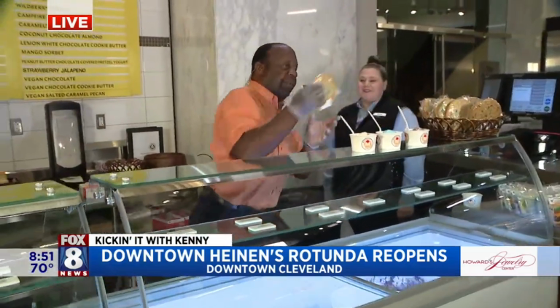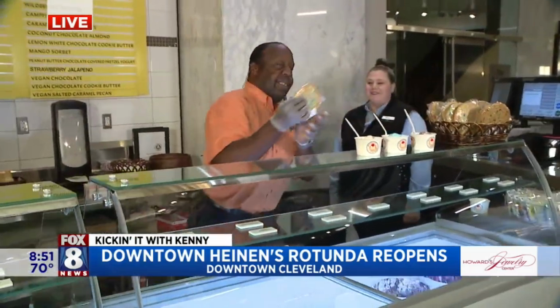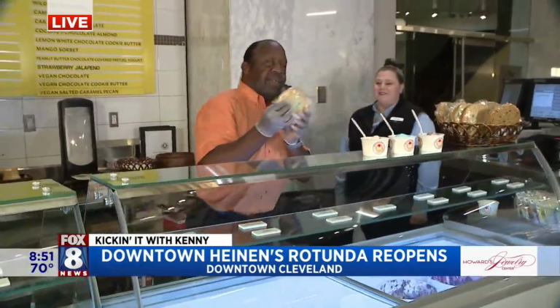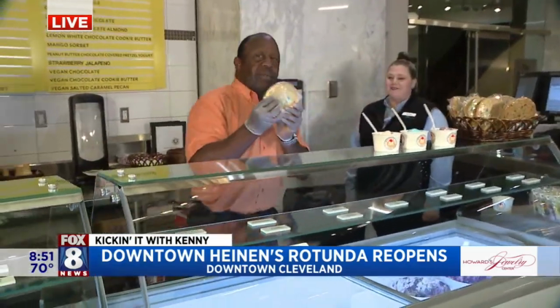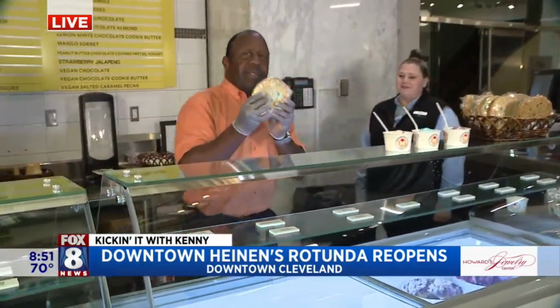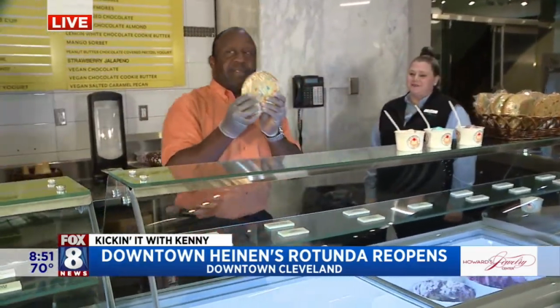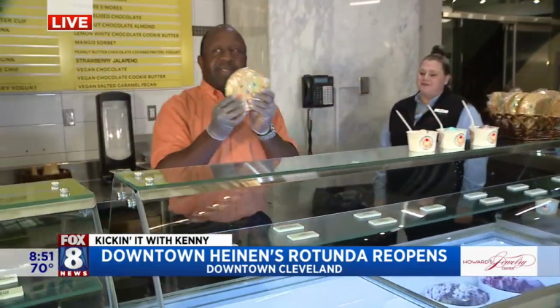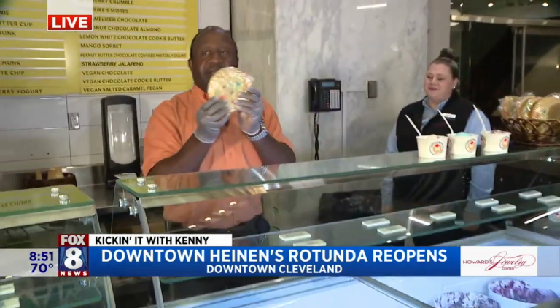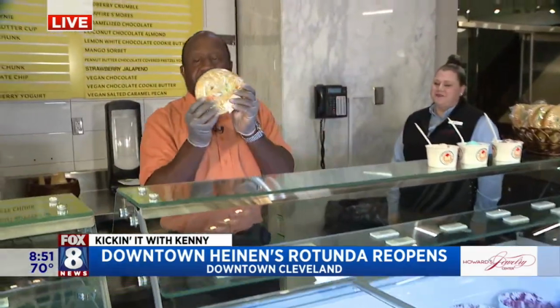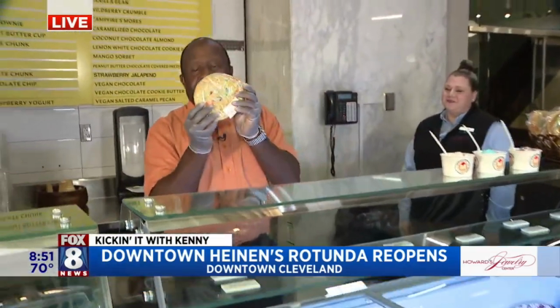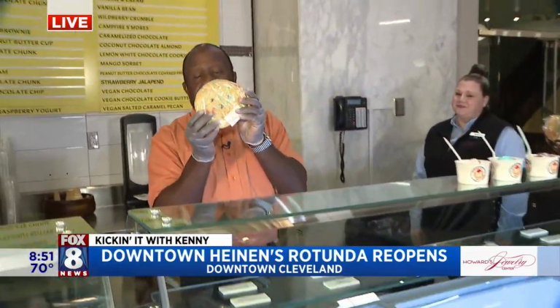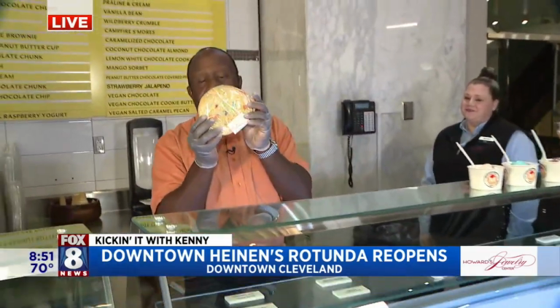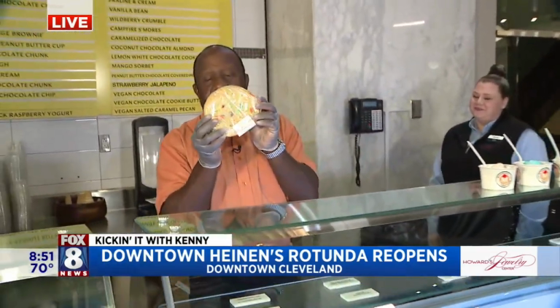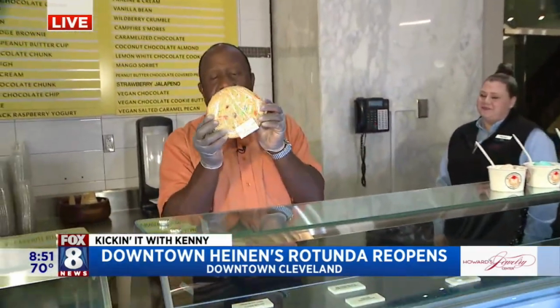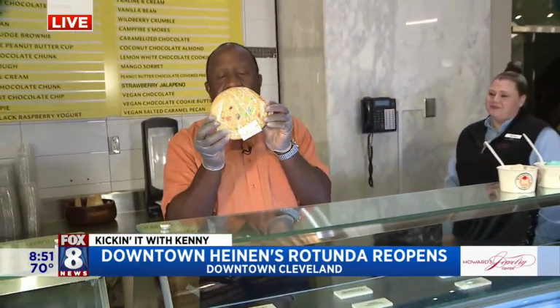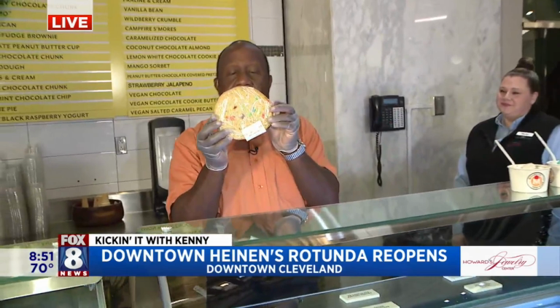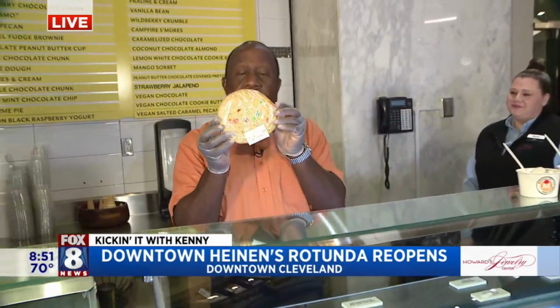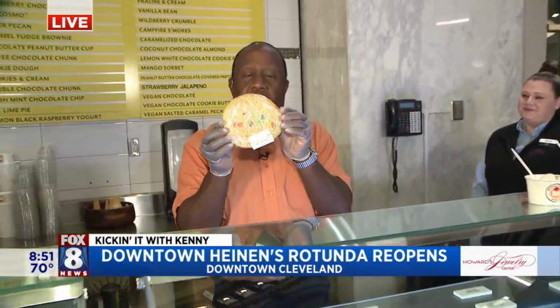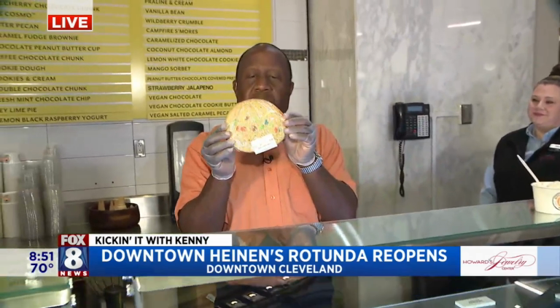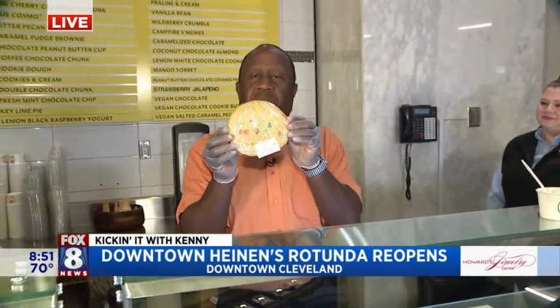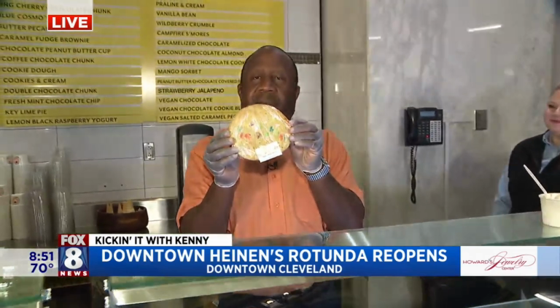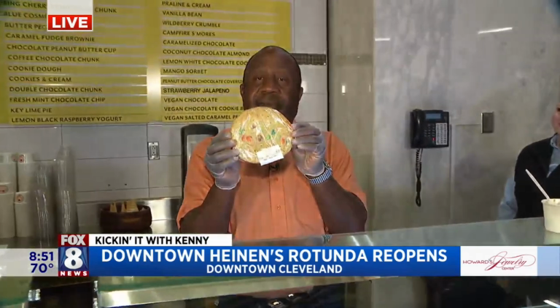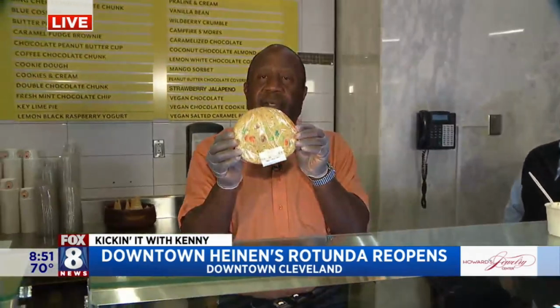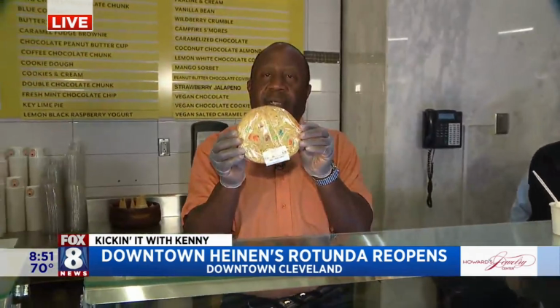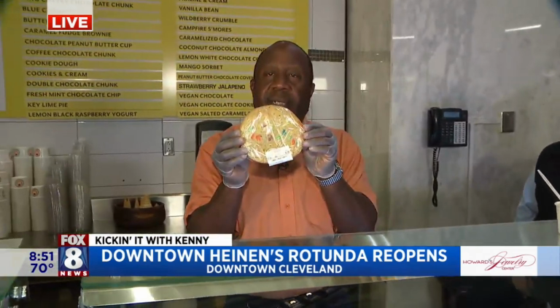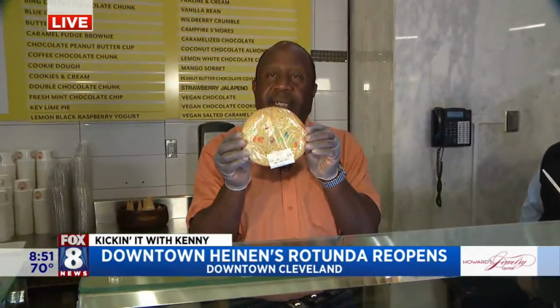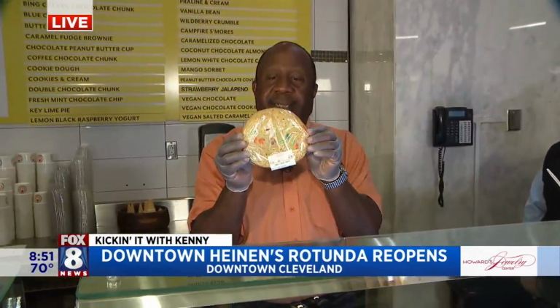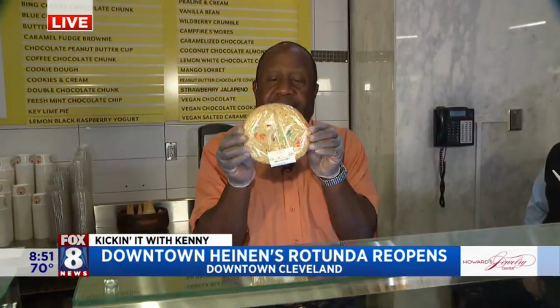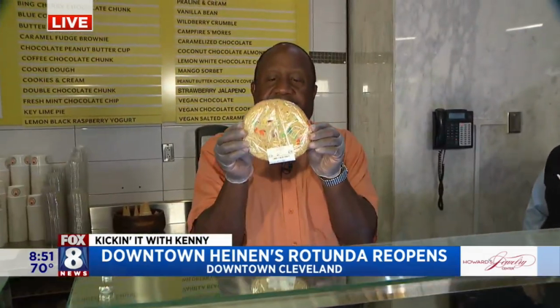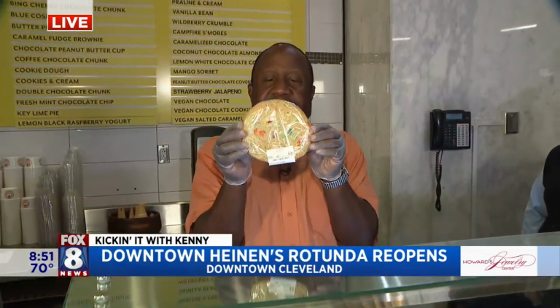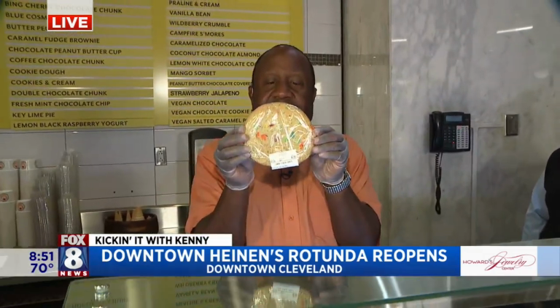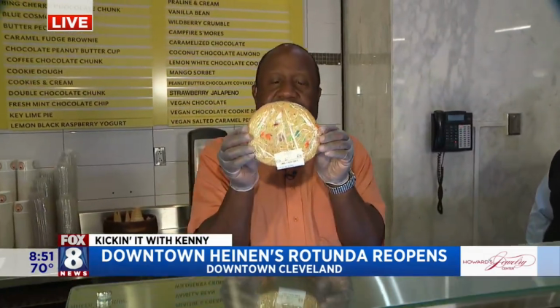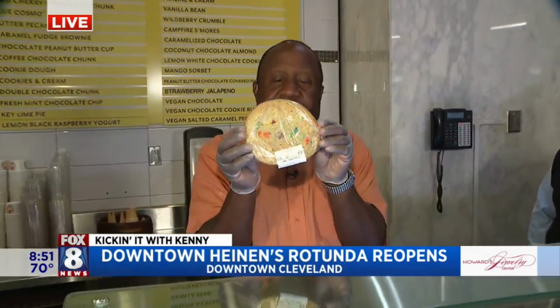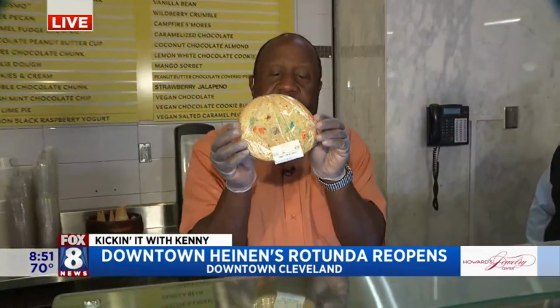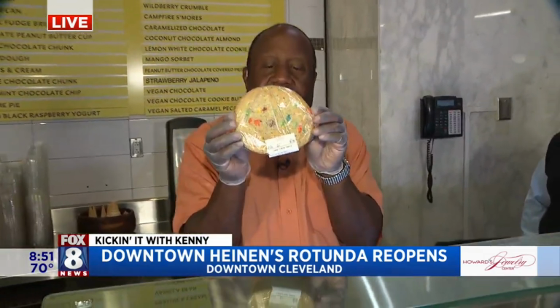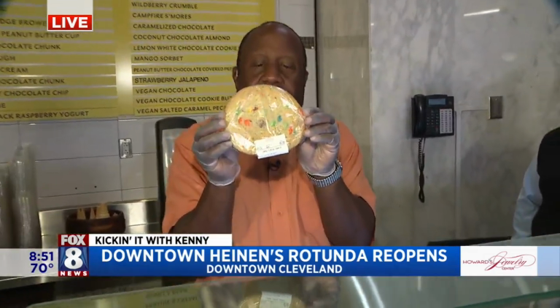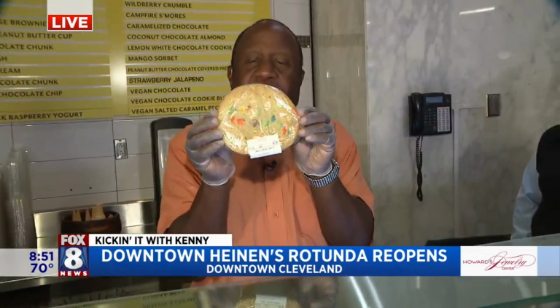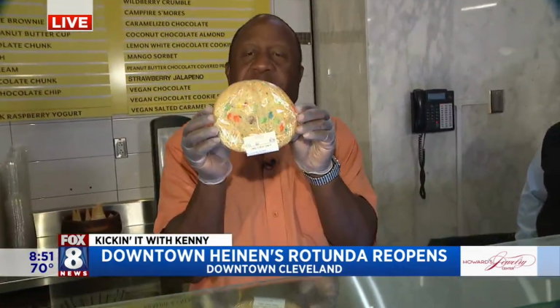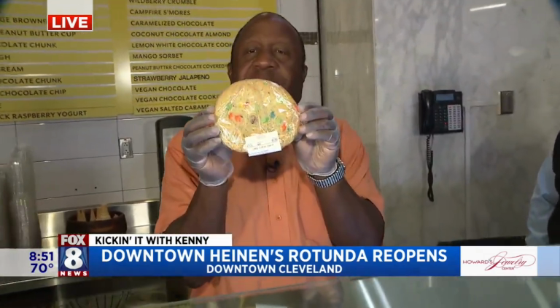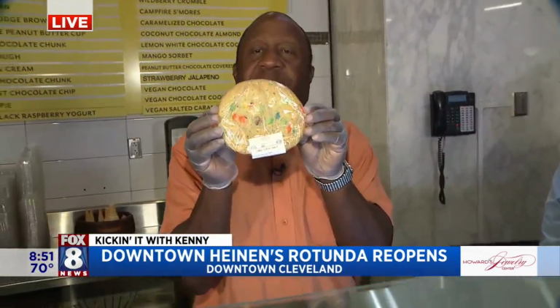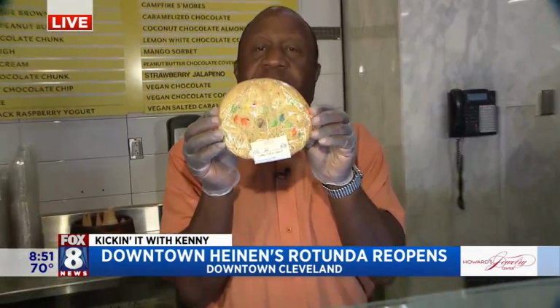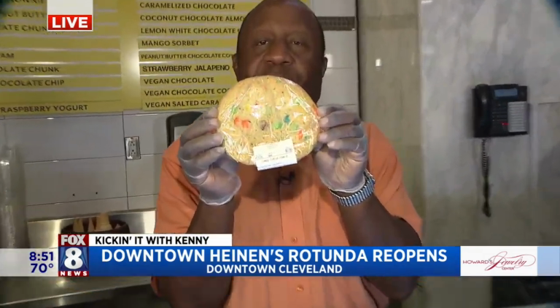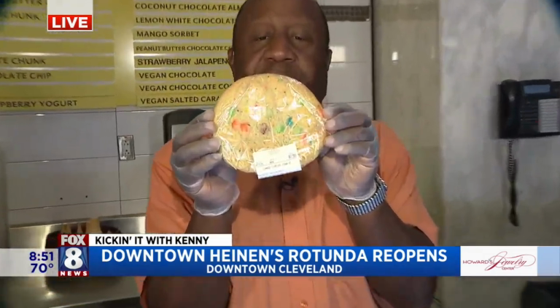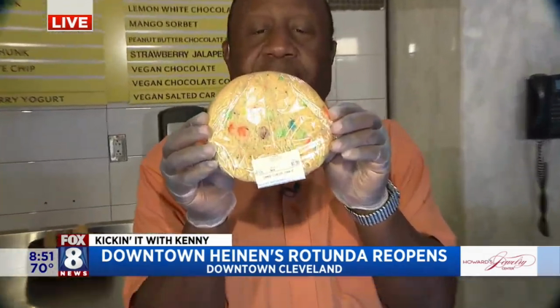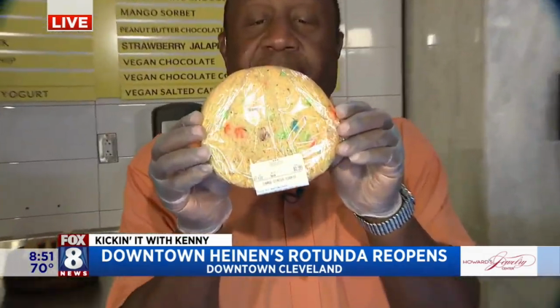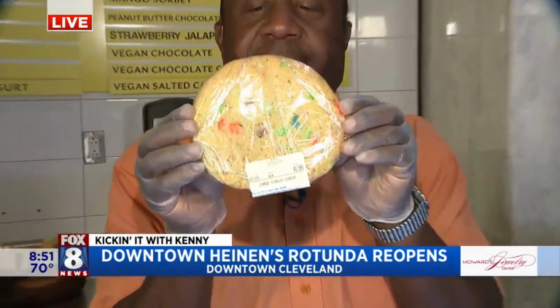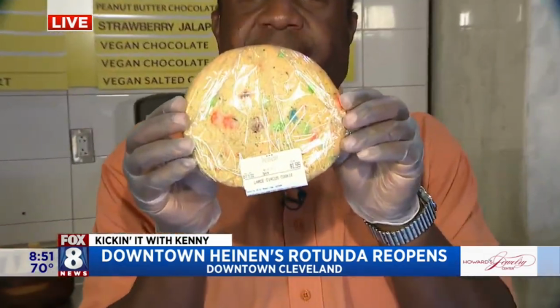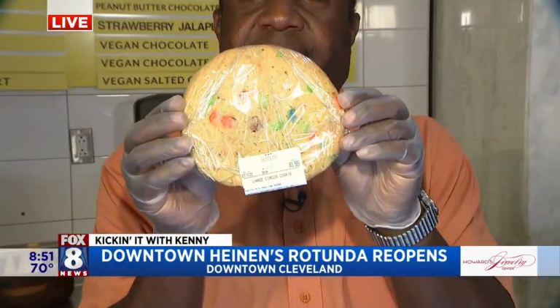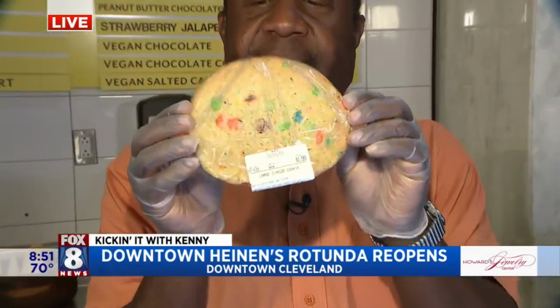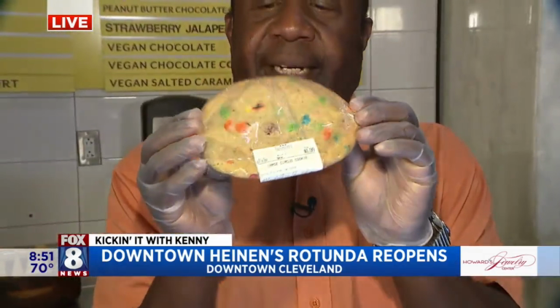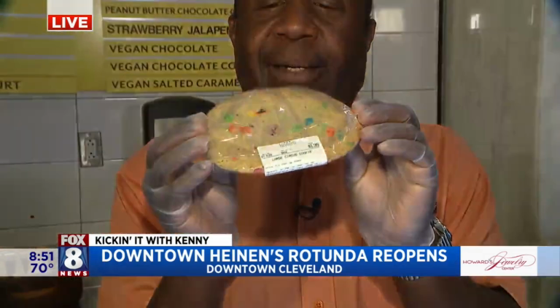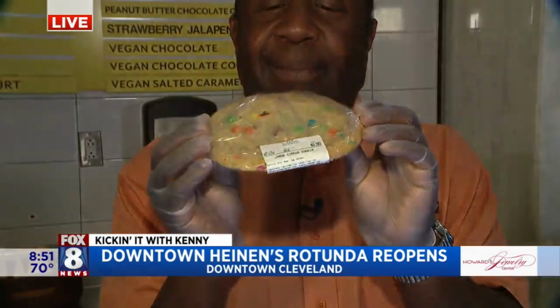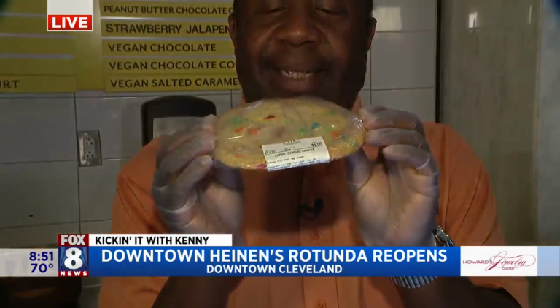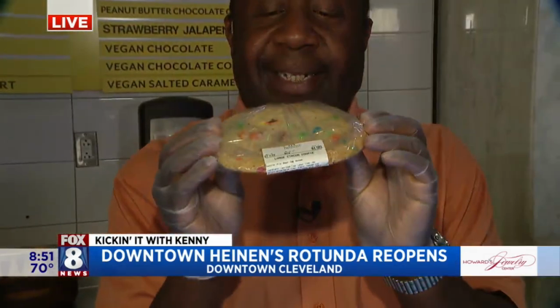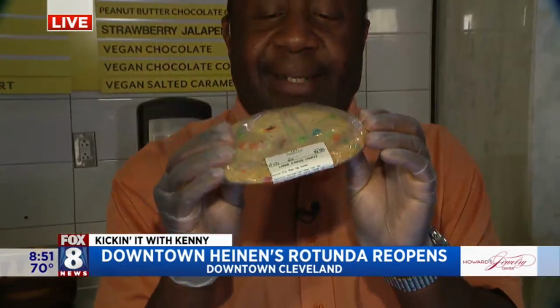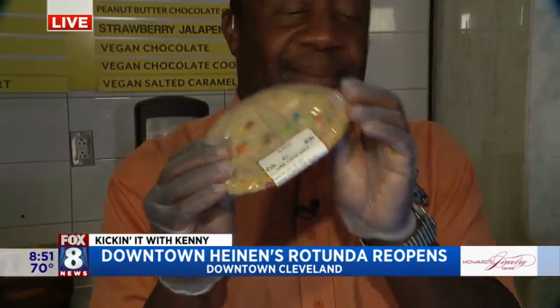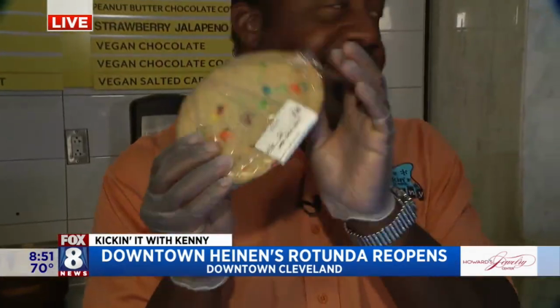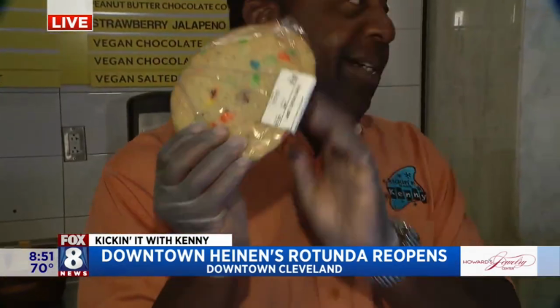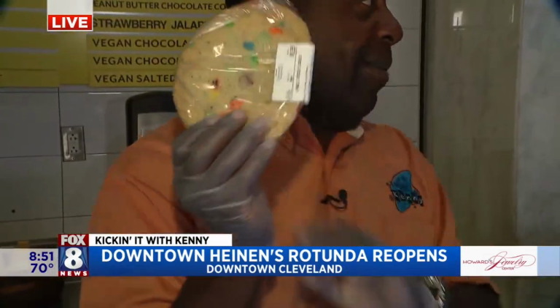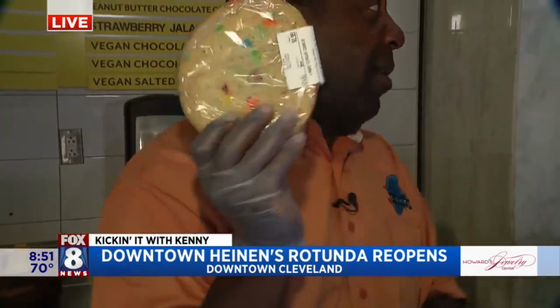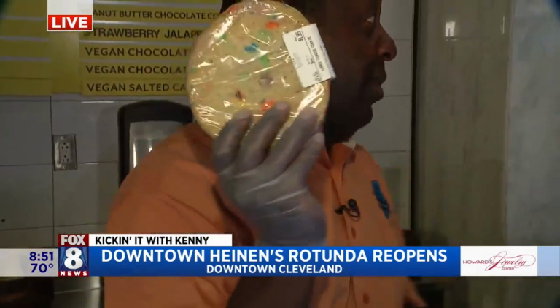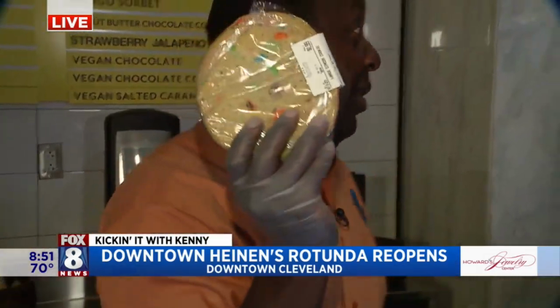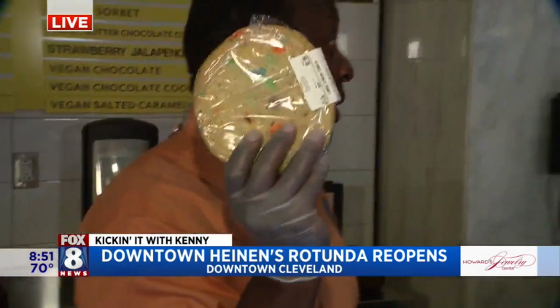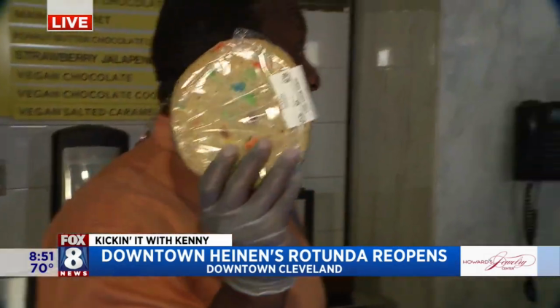These are my favorite — the manhole cover cookies. Look at these things. They're like a big frisbee. Yum, yum, yum. Those are good.